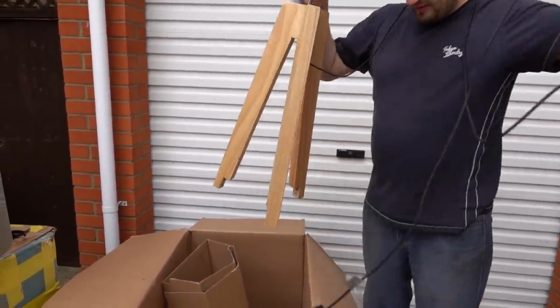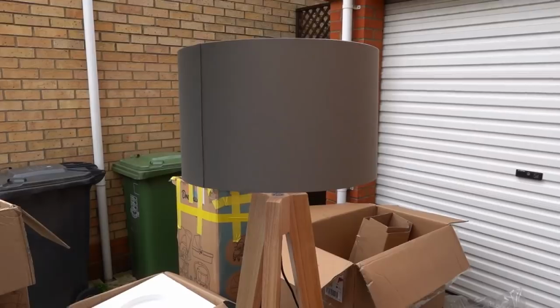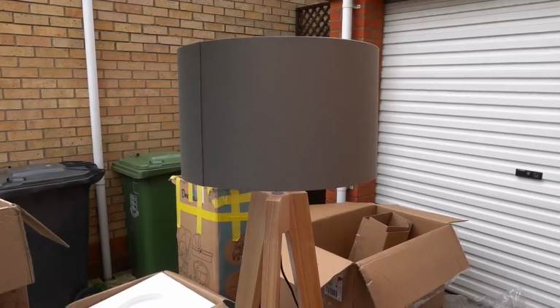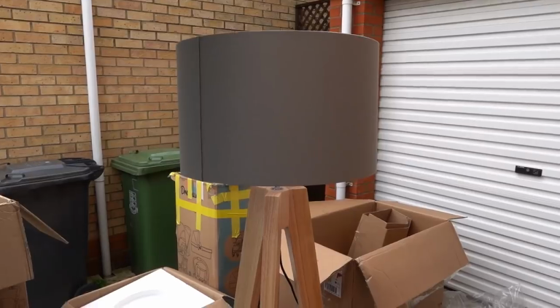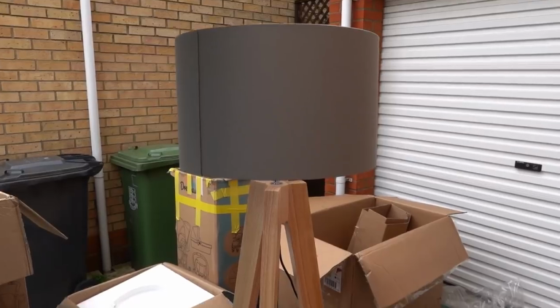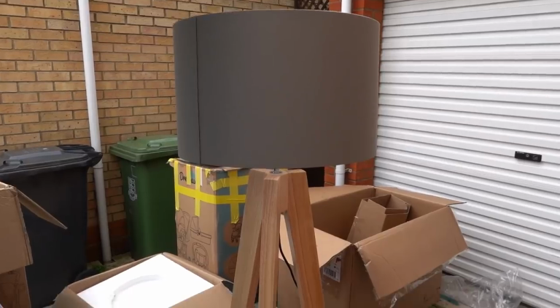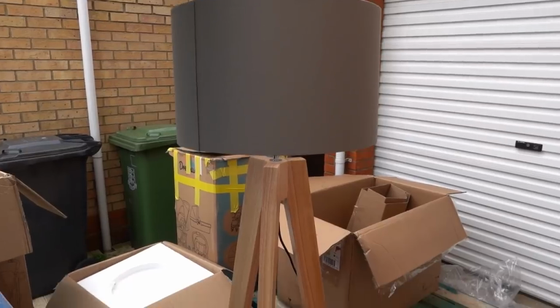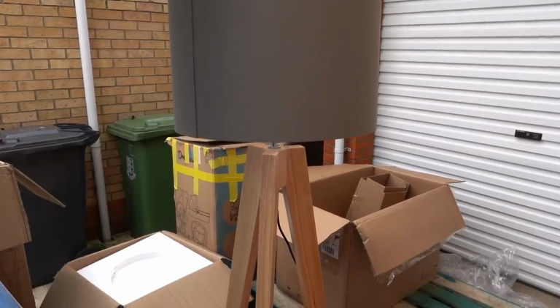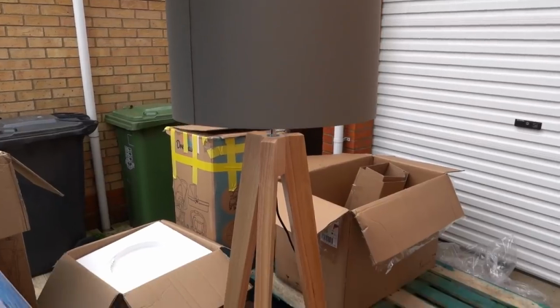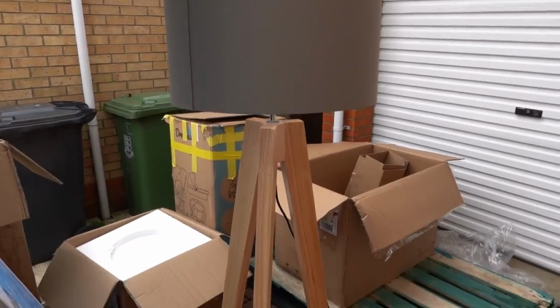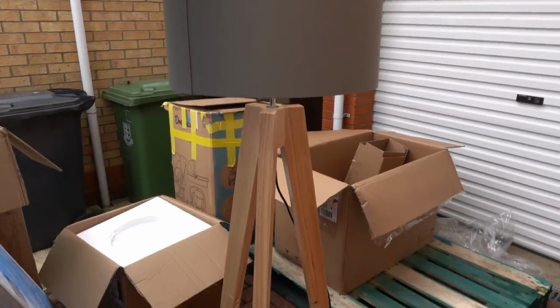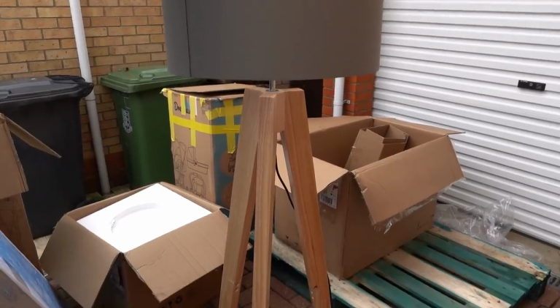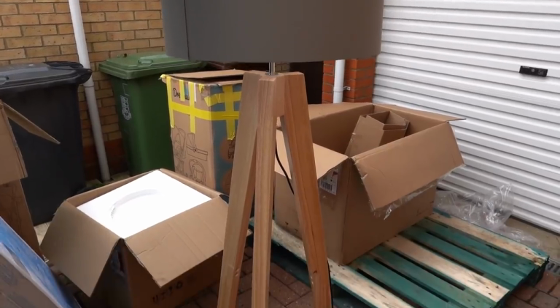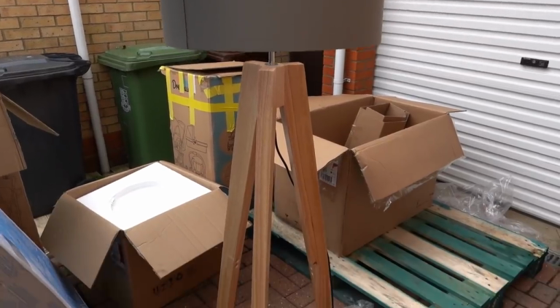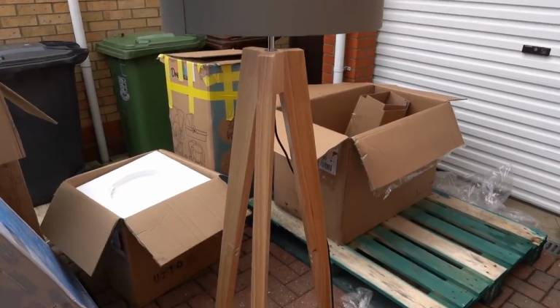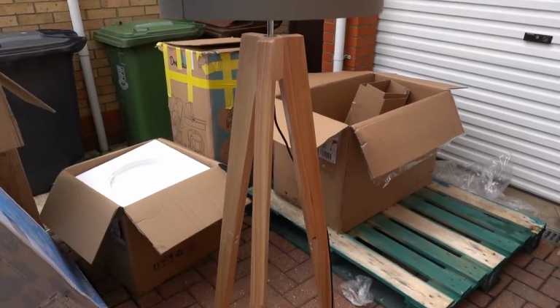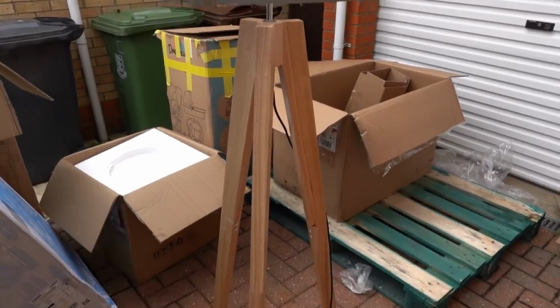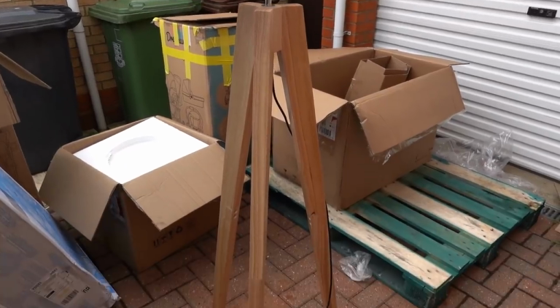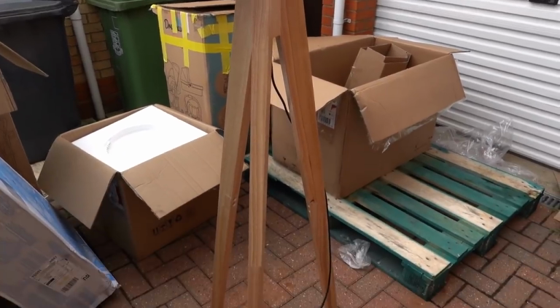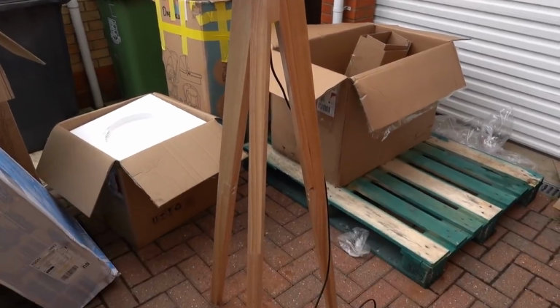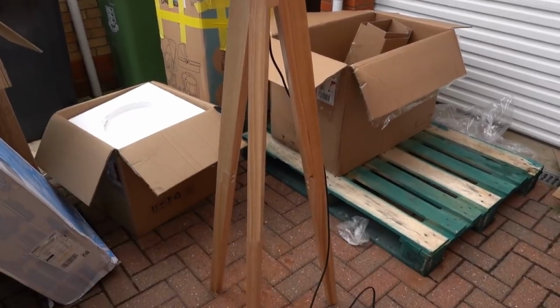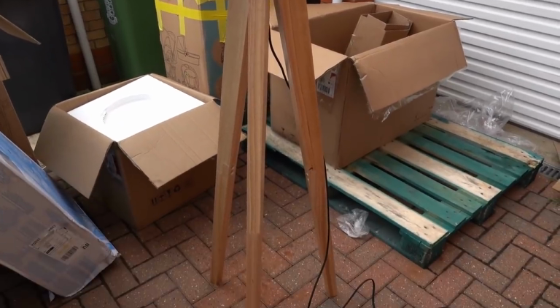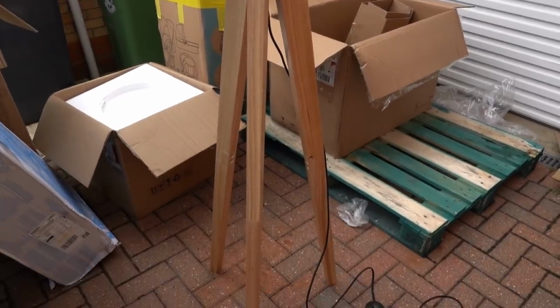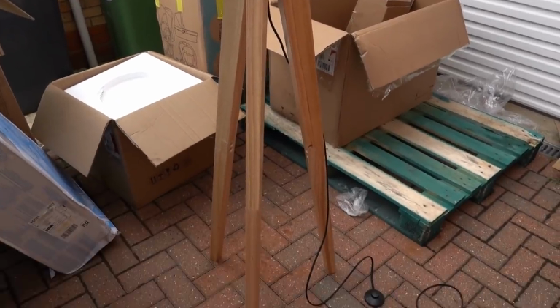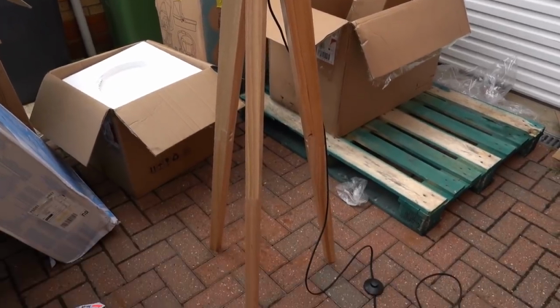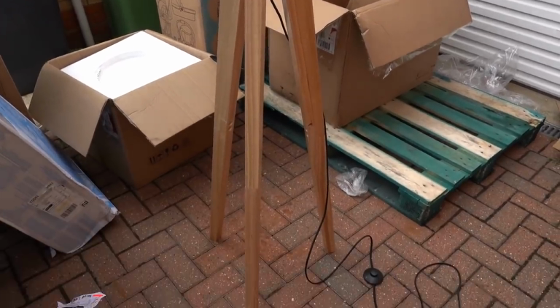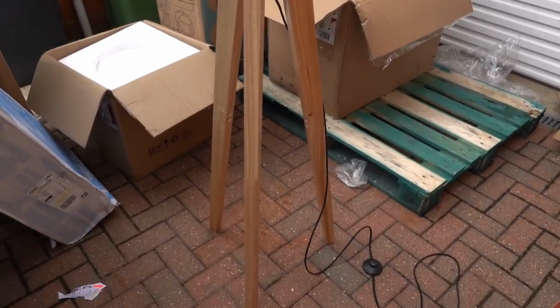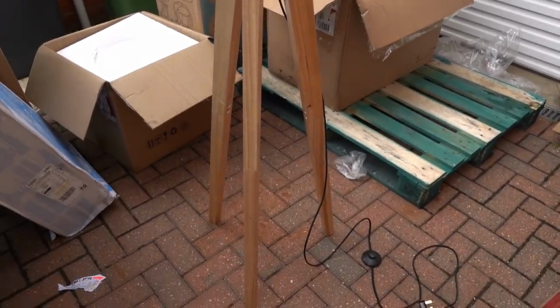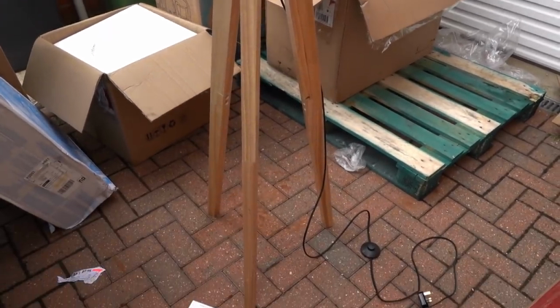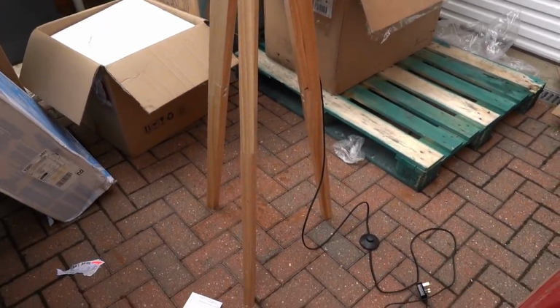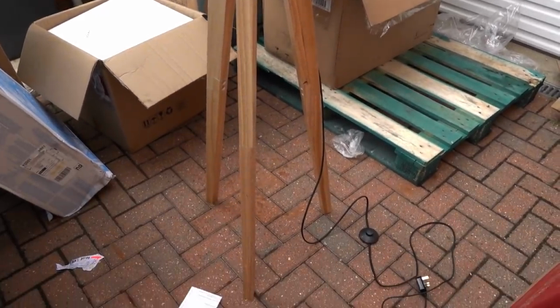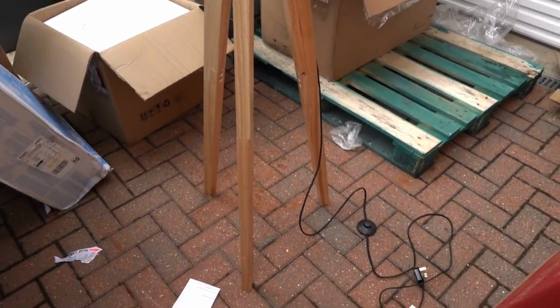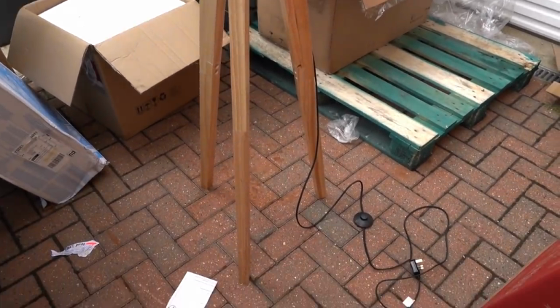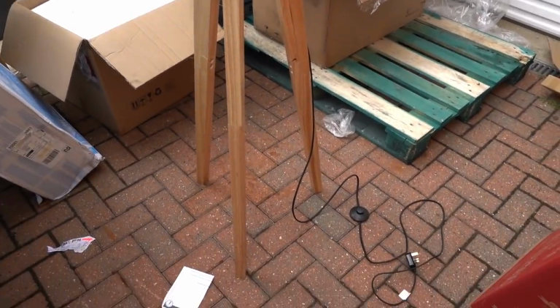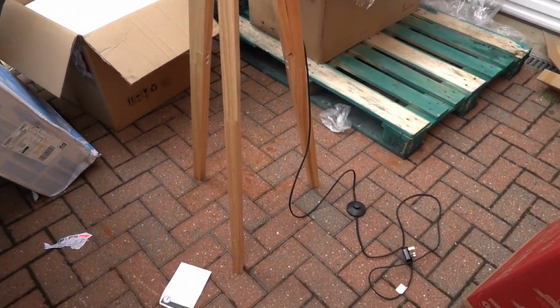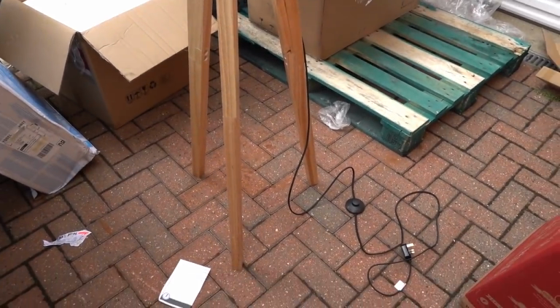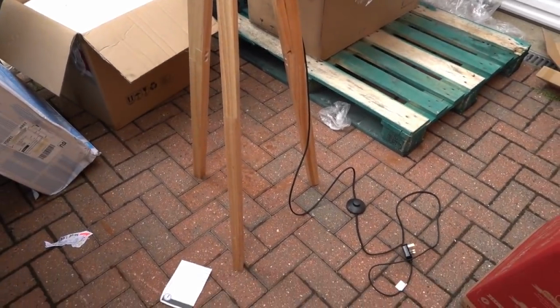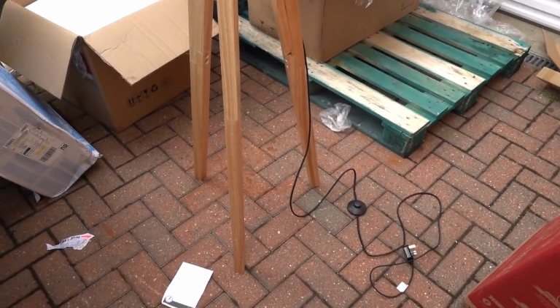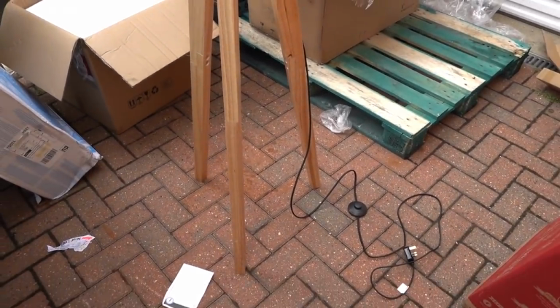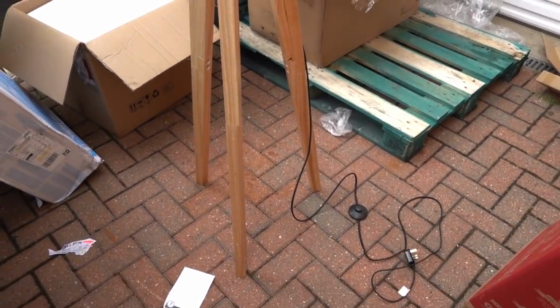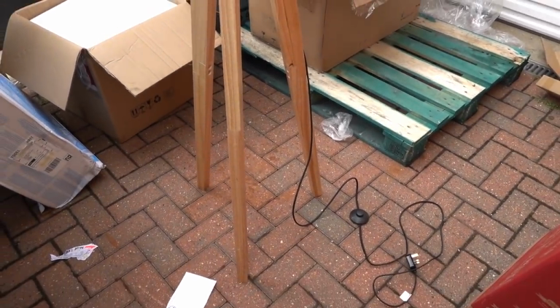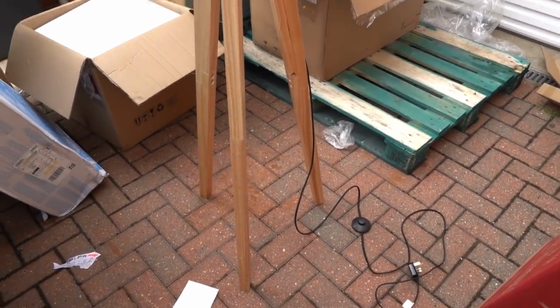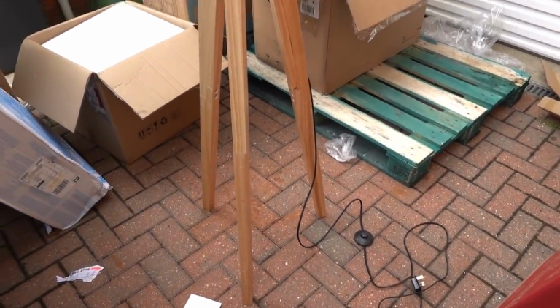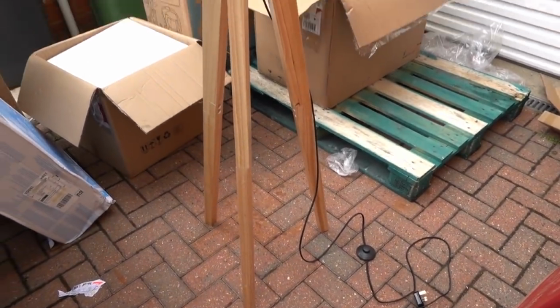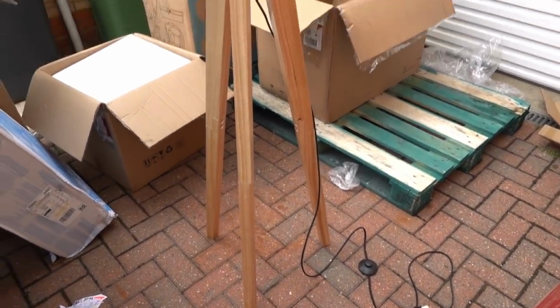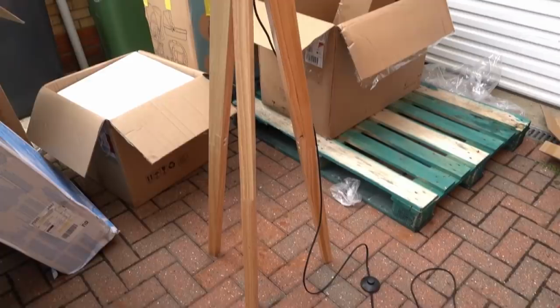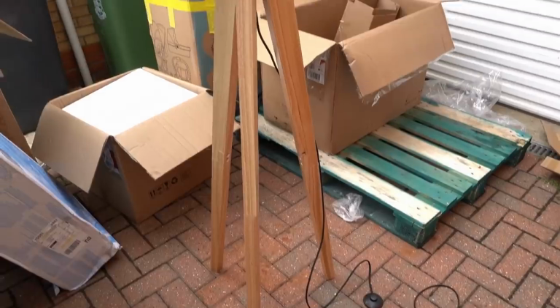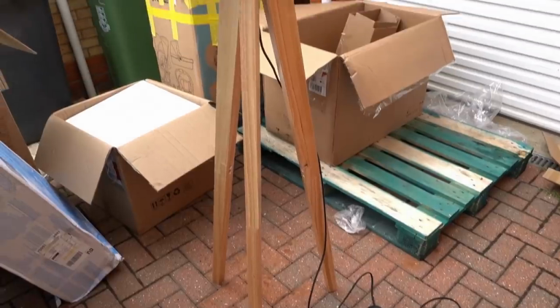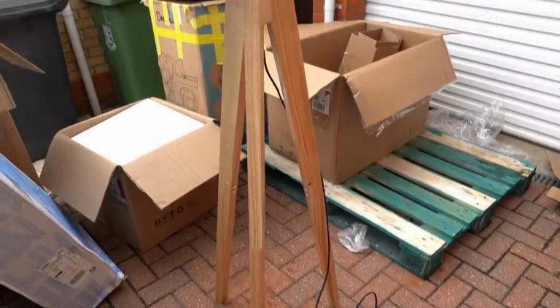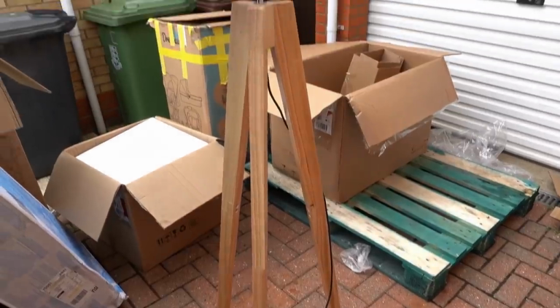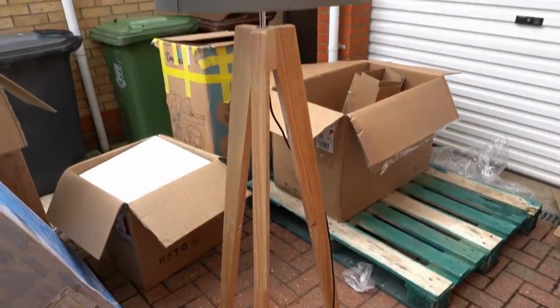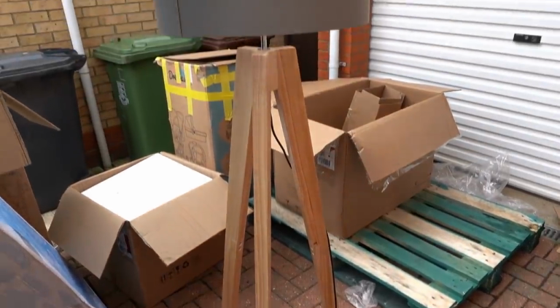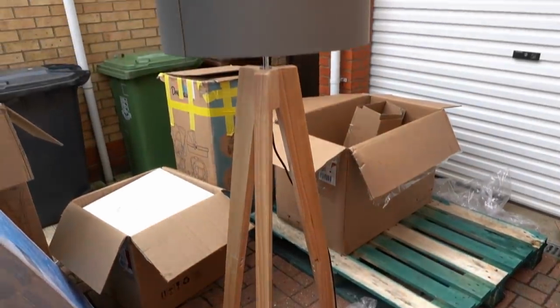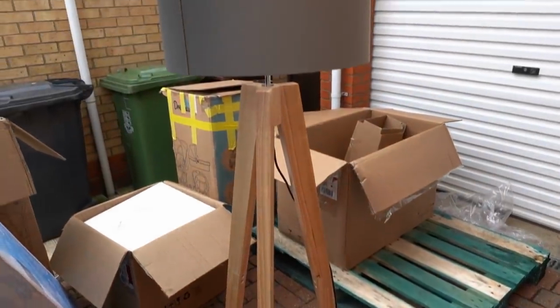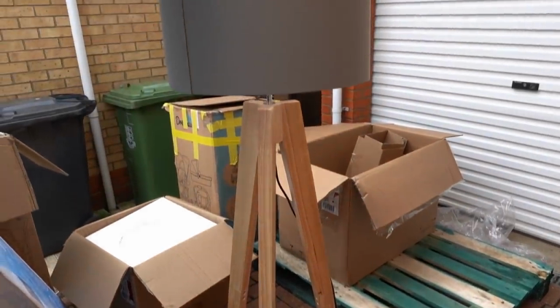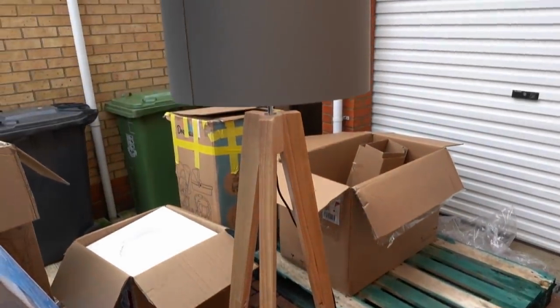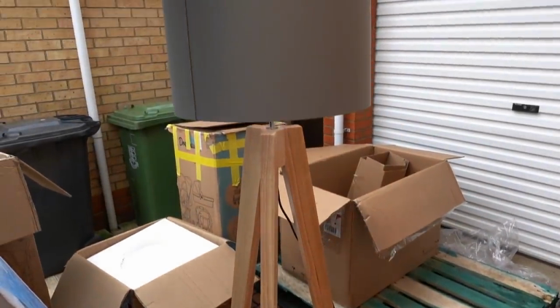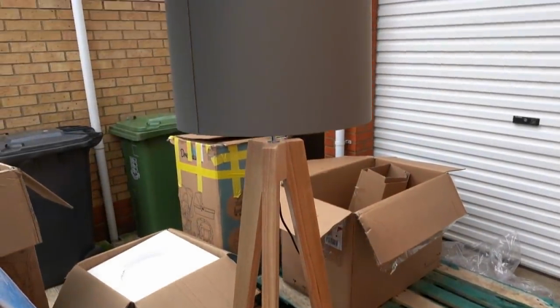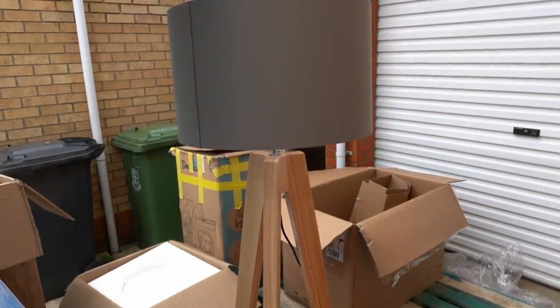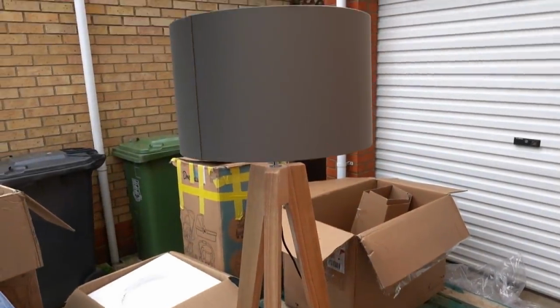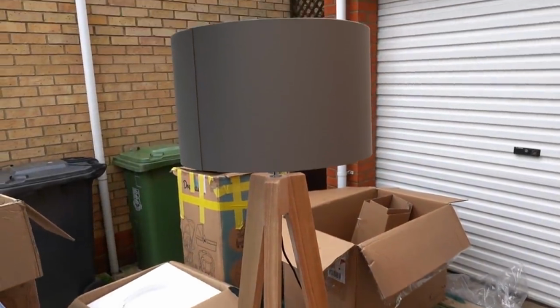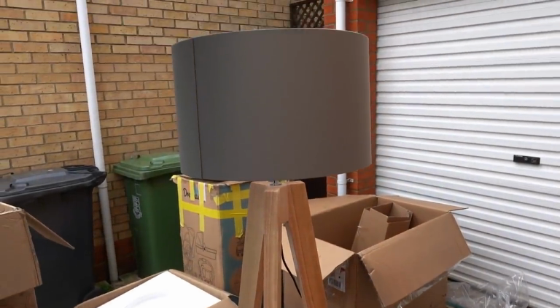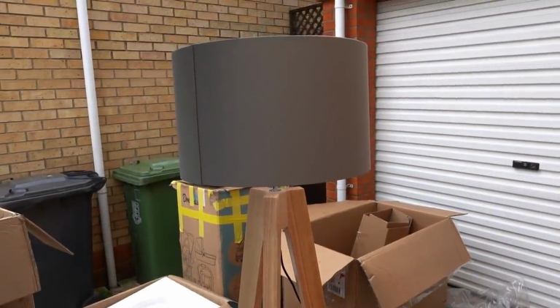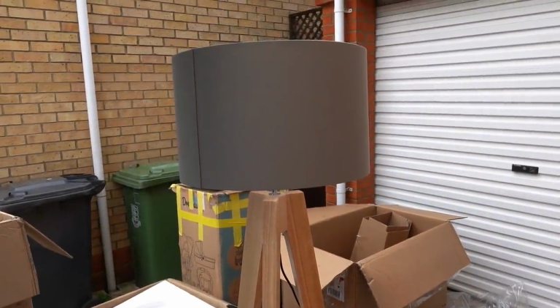Callum has managed to put the lamp together without instructions. I'm very impressed and there doesn't seem to be anything wrong with it.